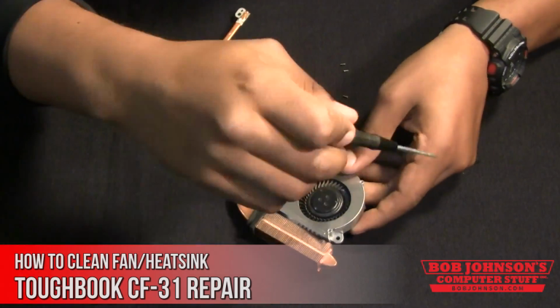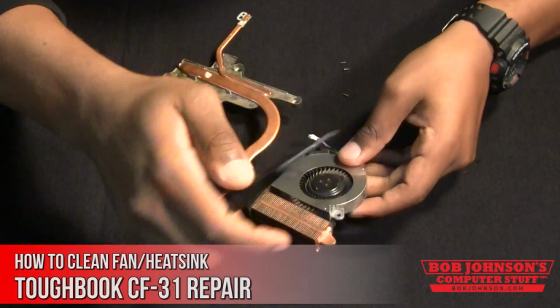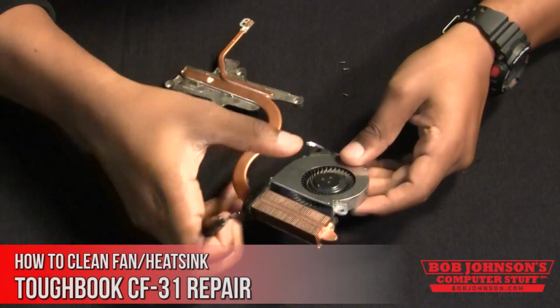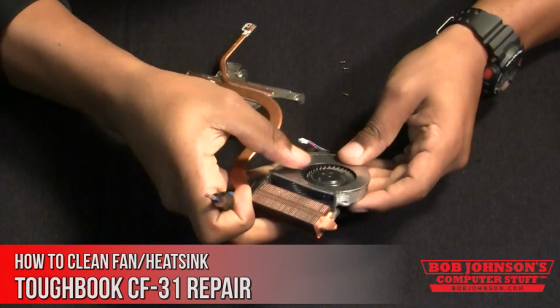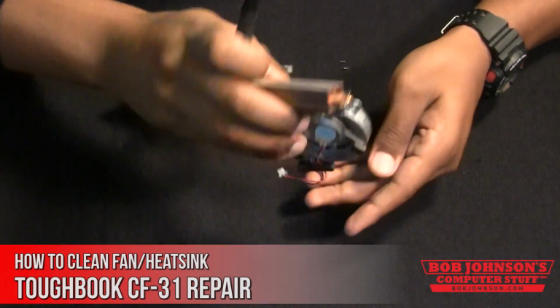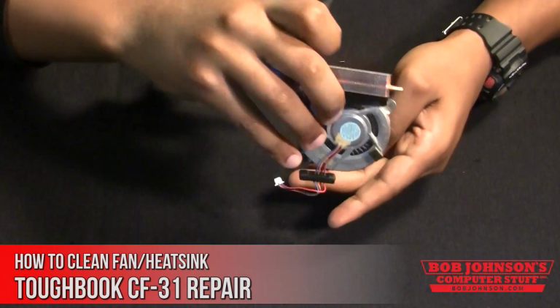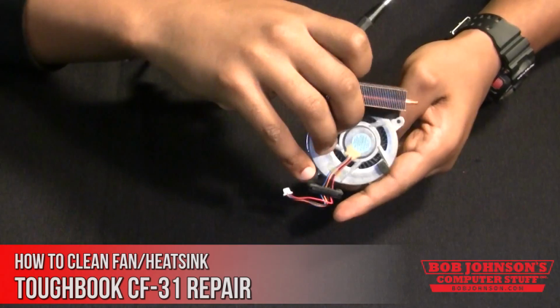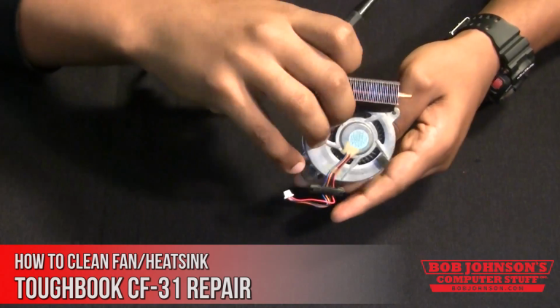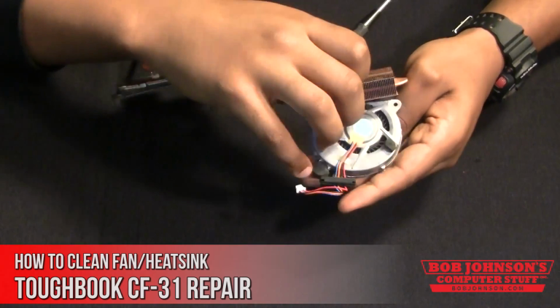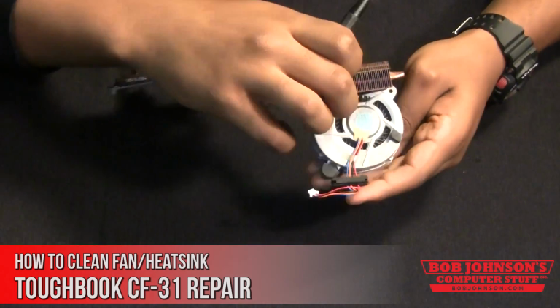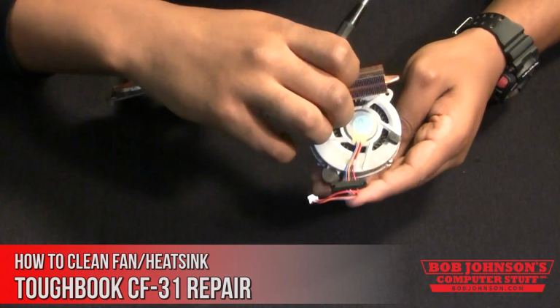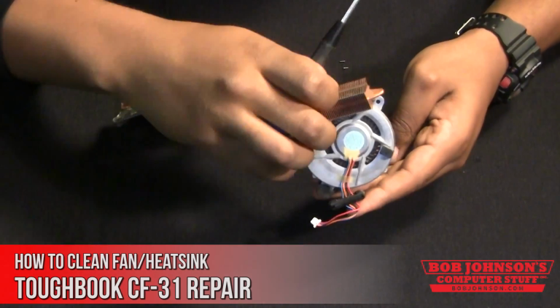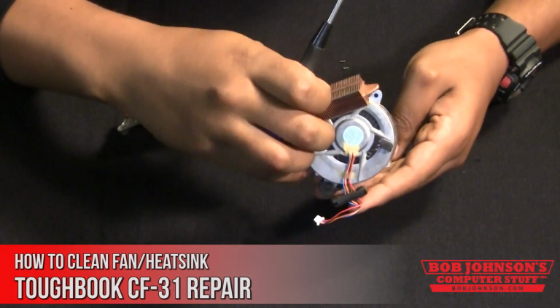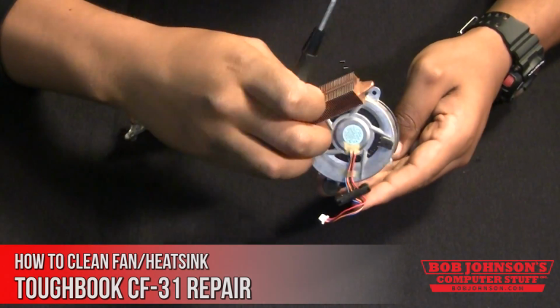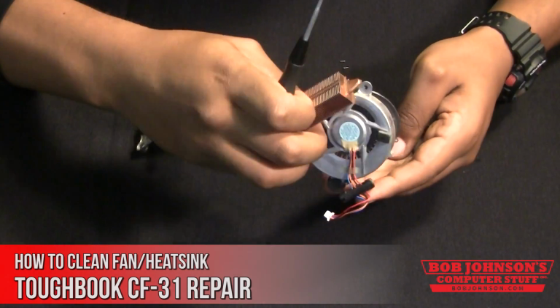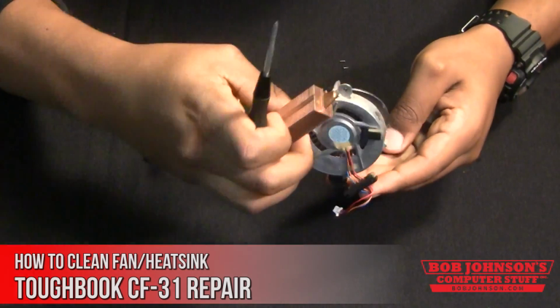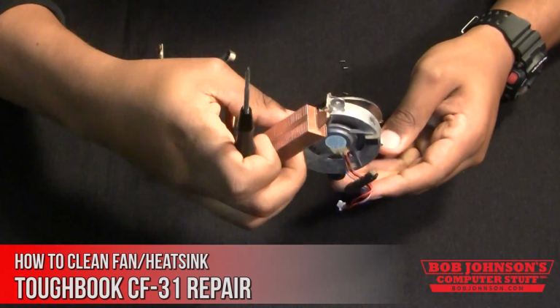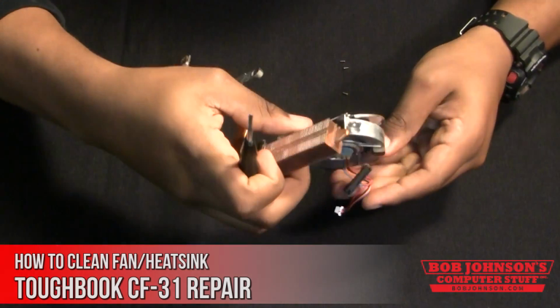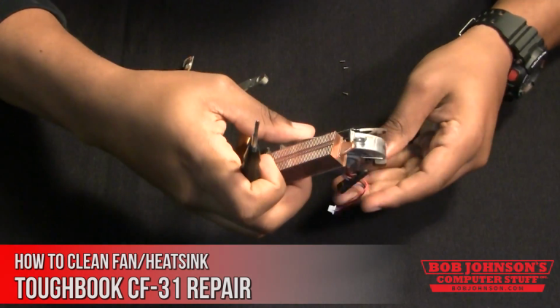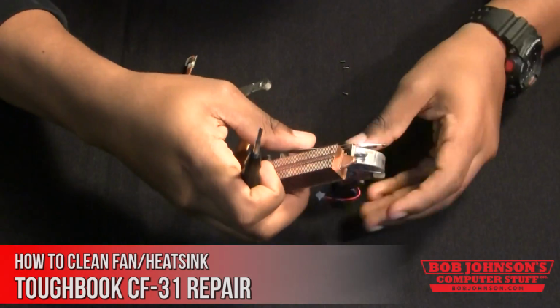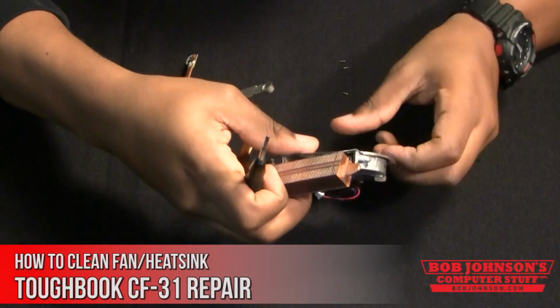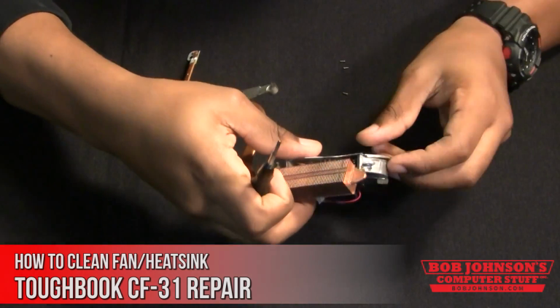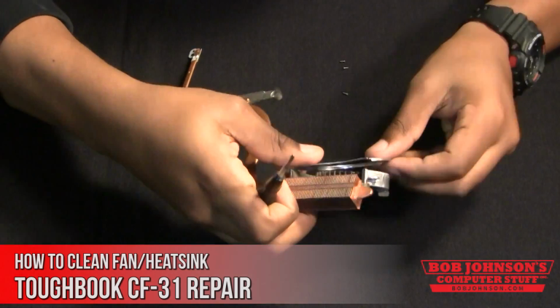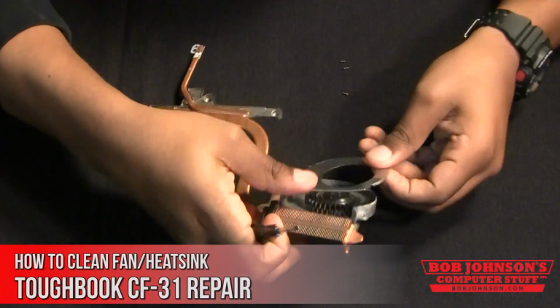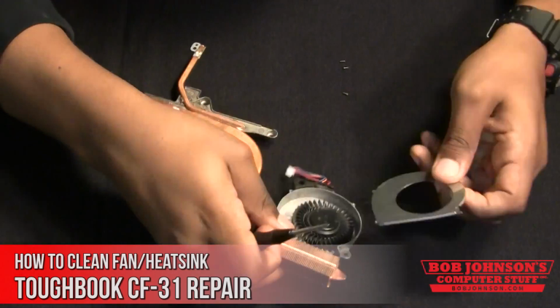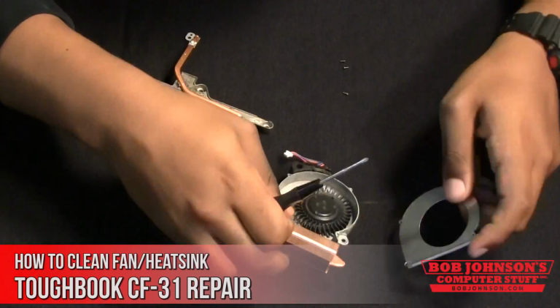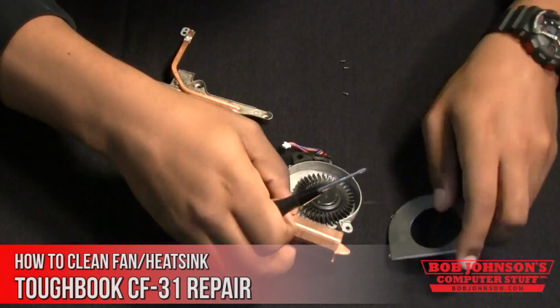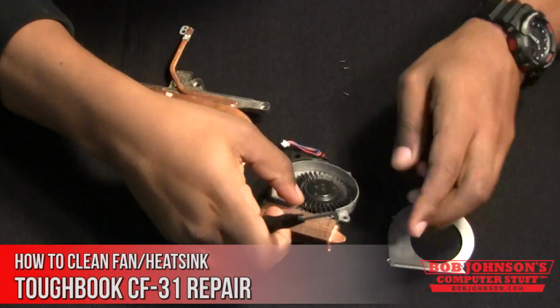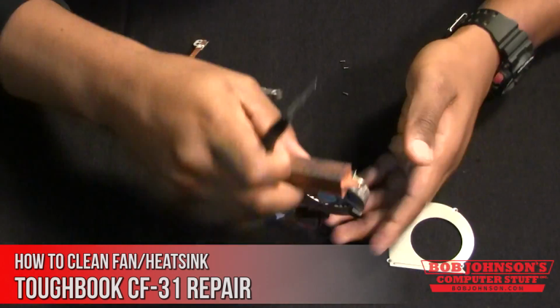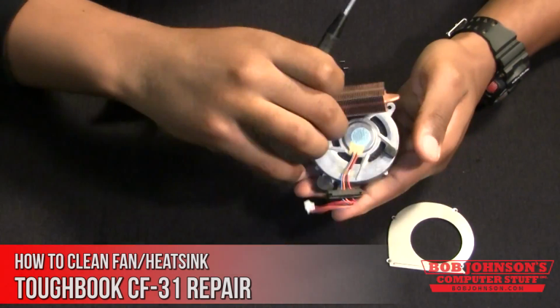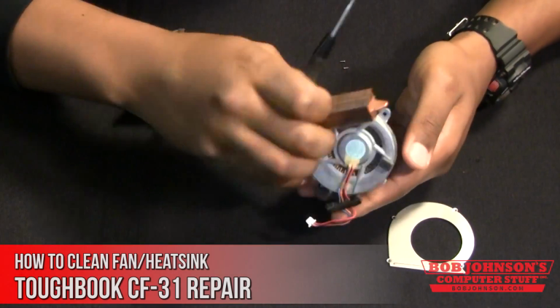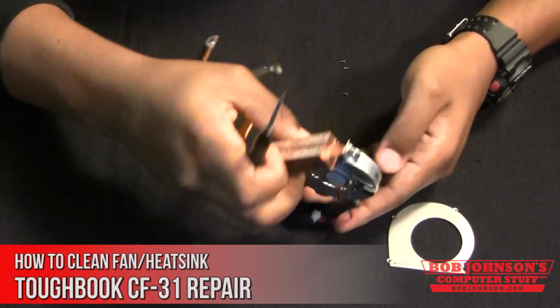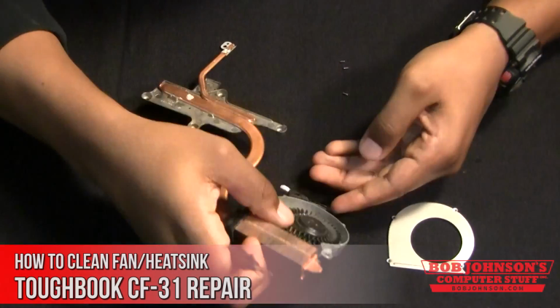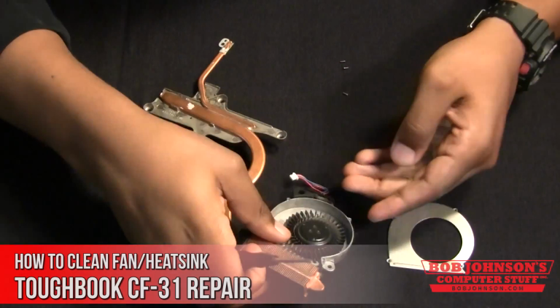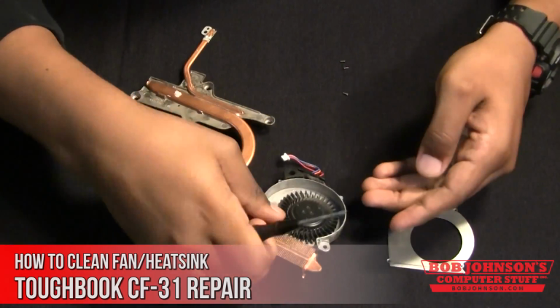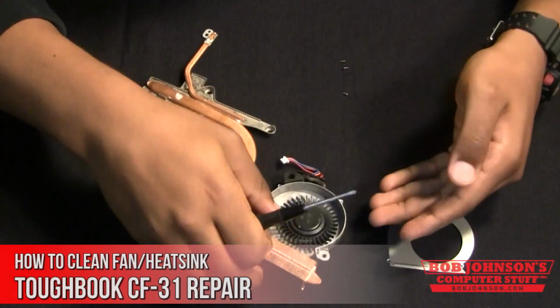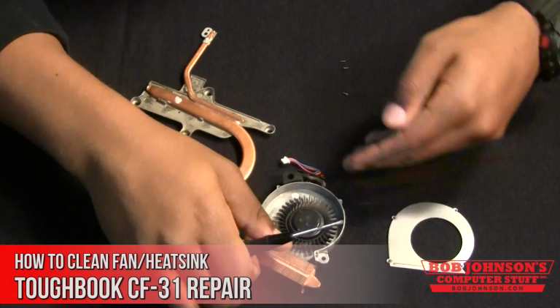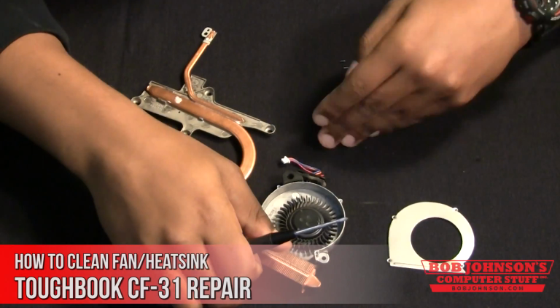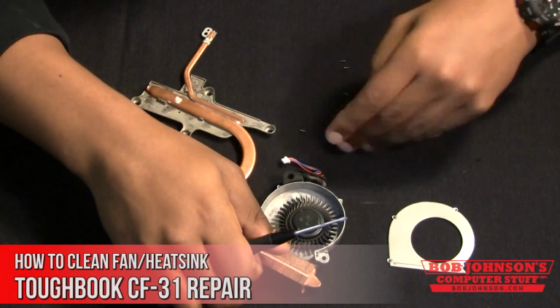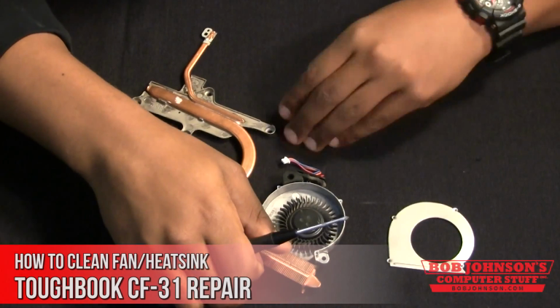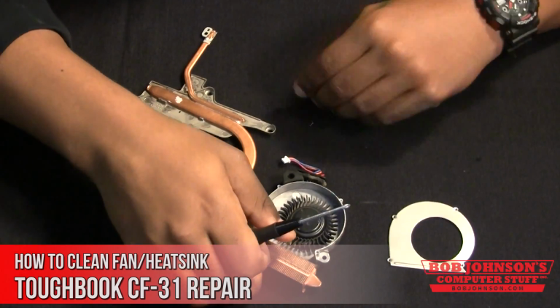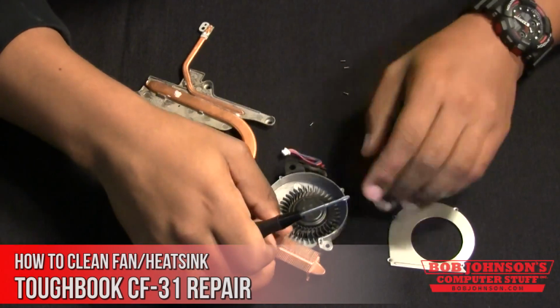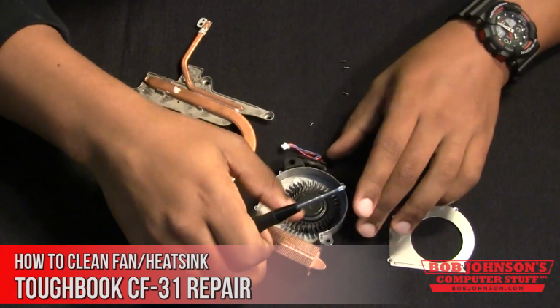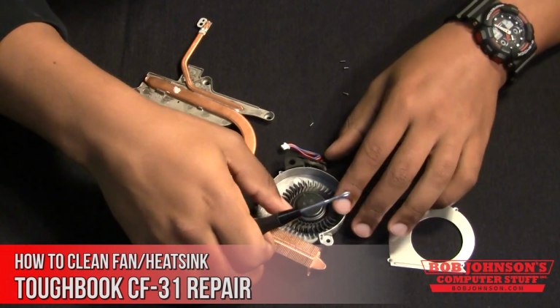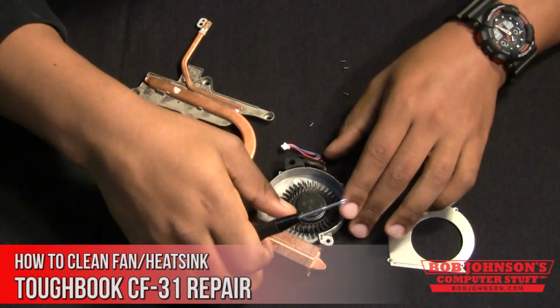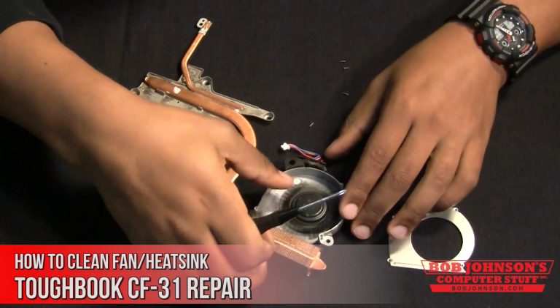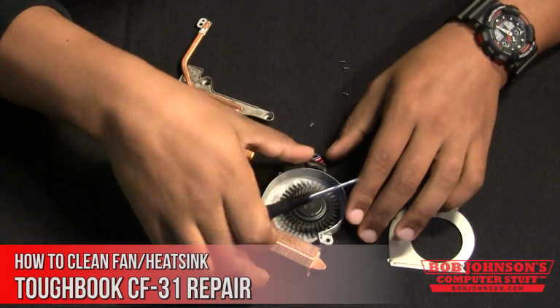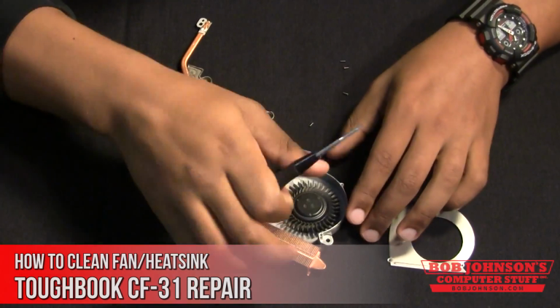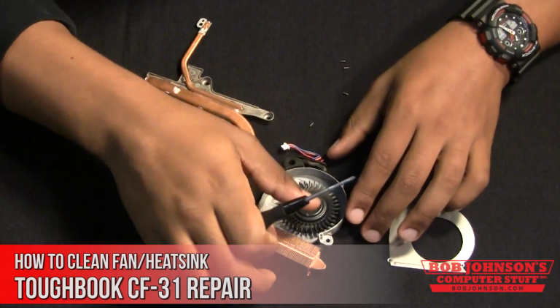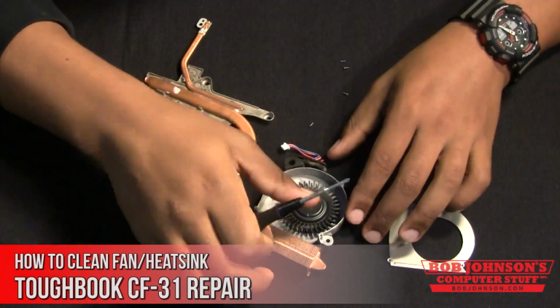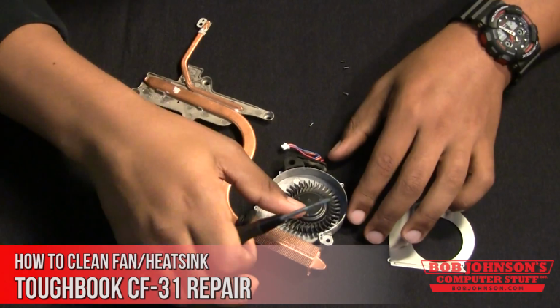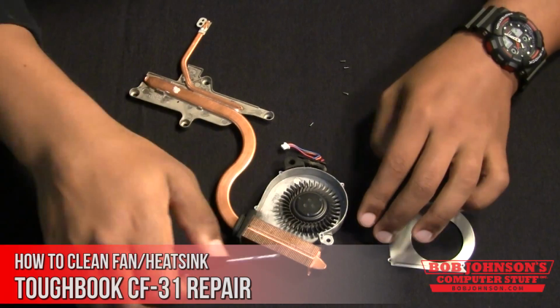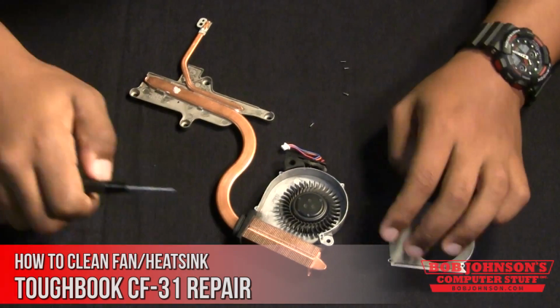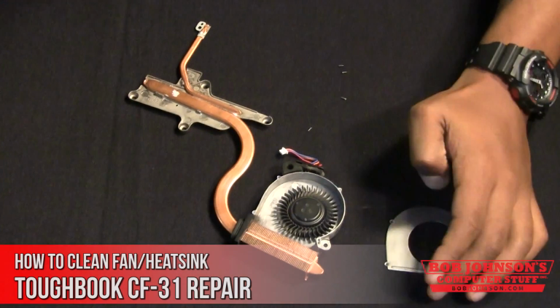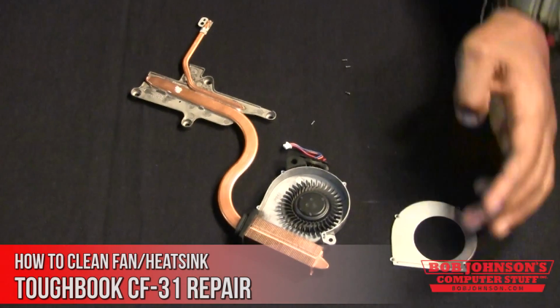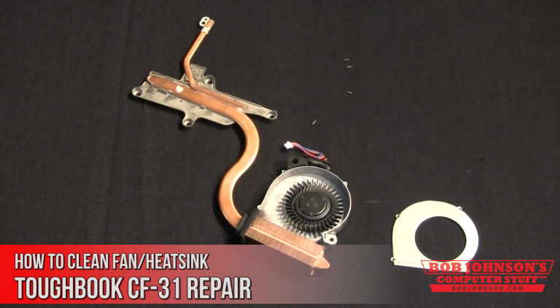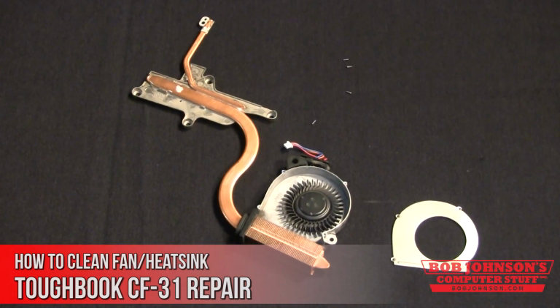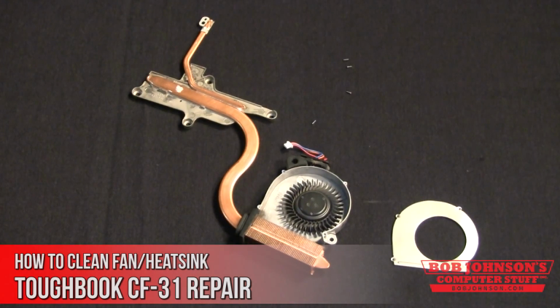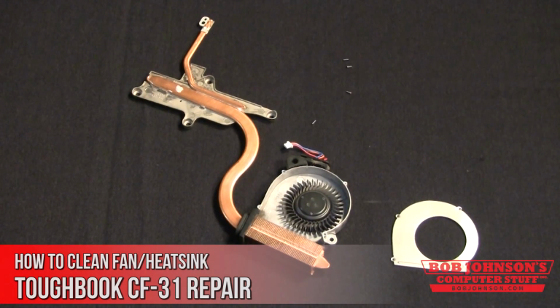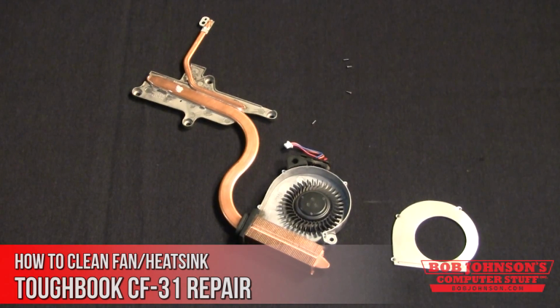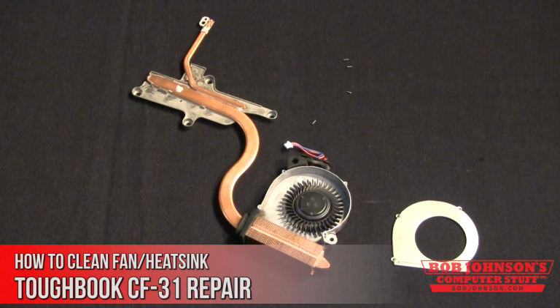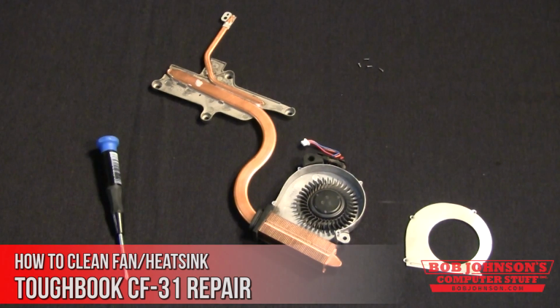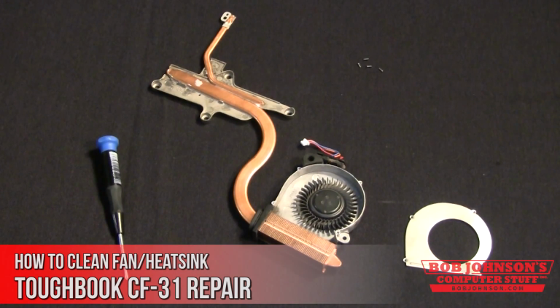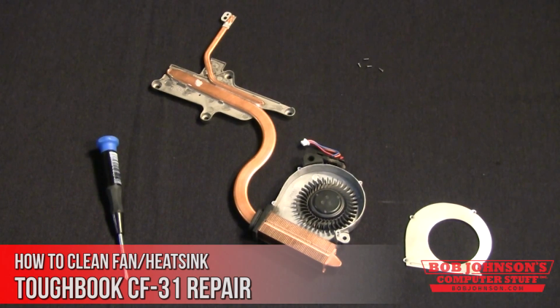Once you remove all the screws, you will need to lift the cover for the fan. Please make sure to keep track of all your screws.